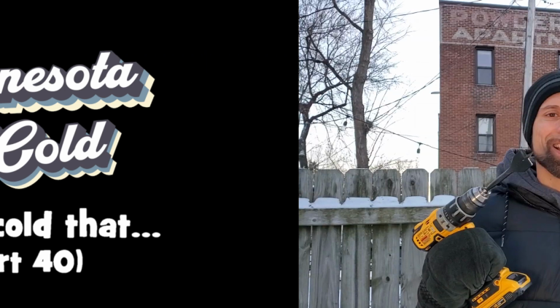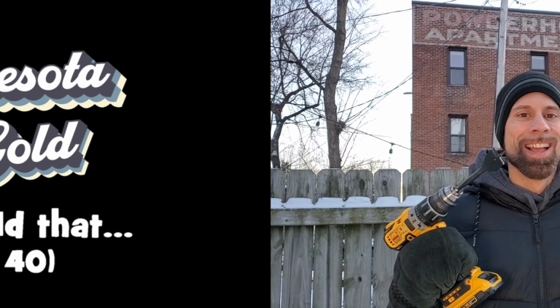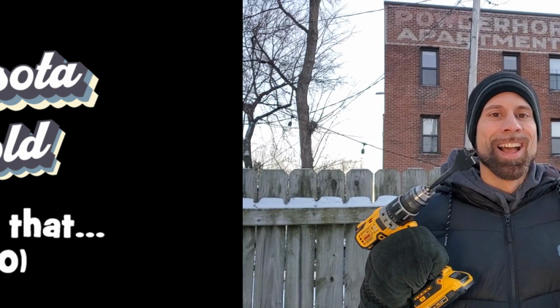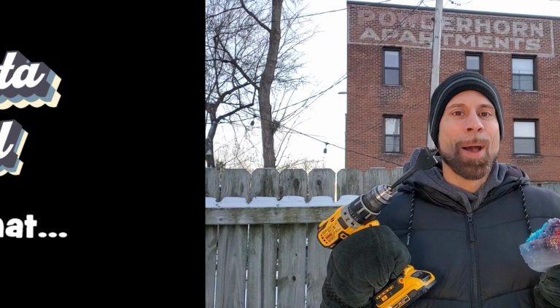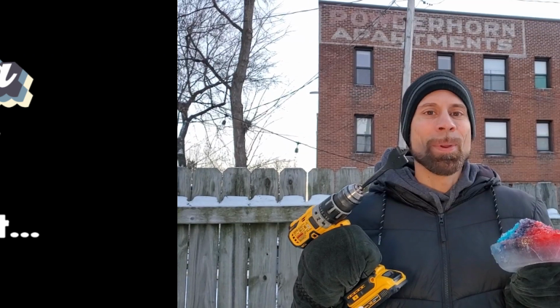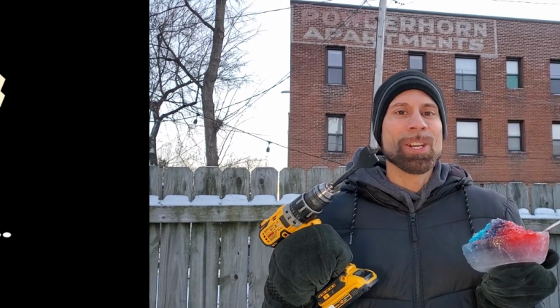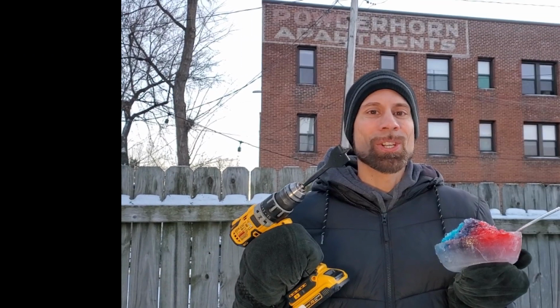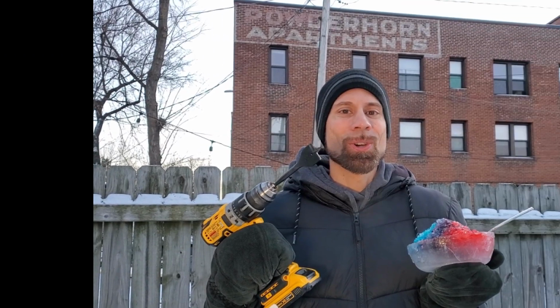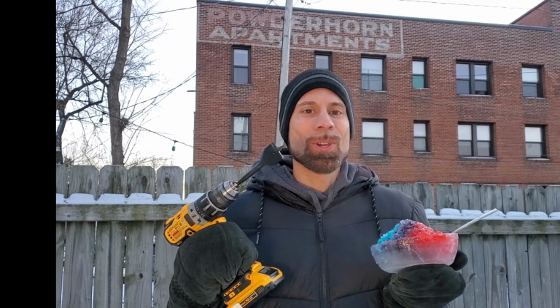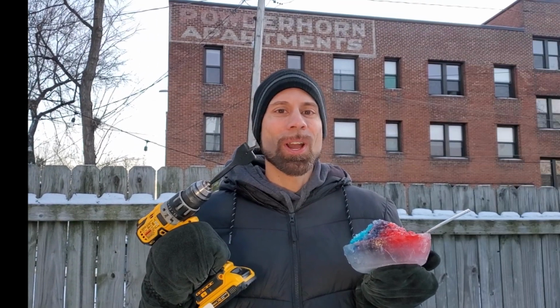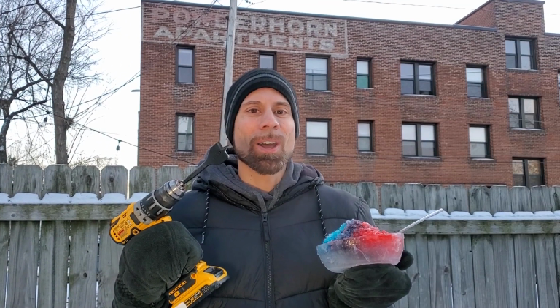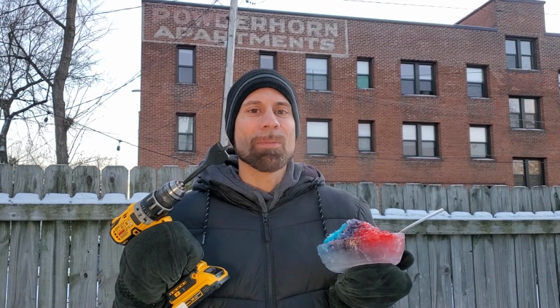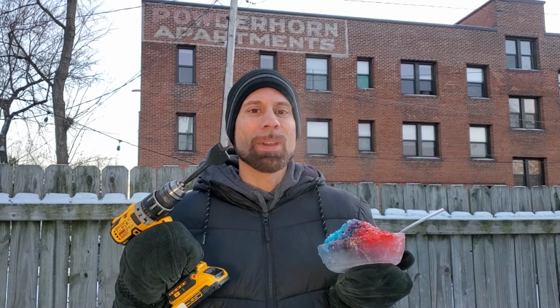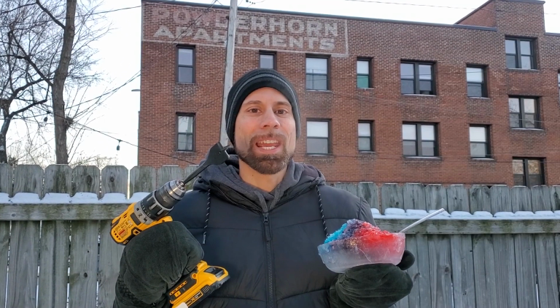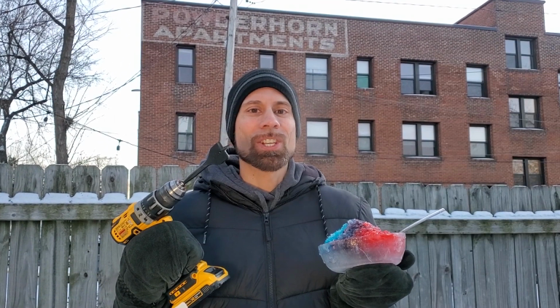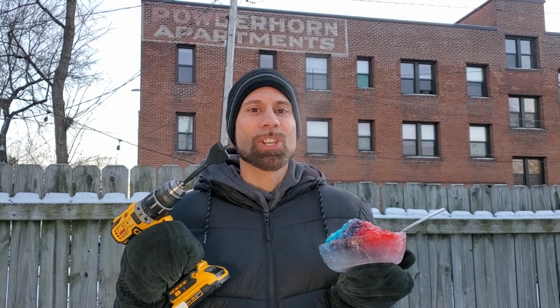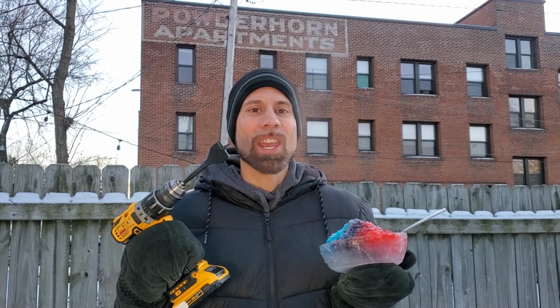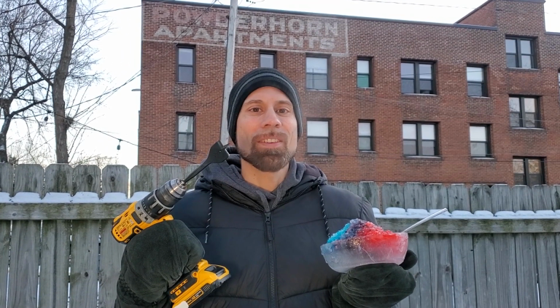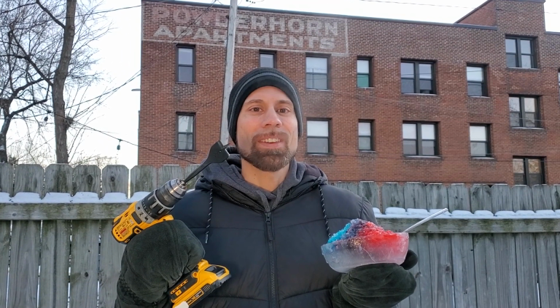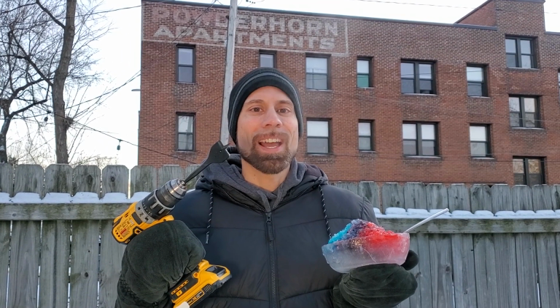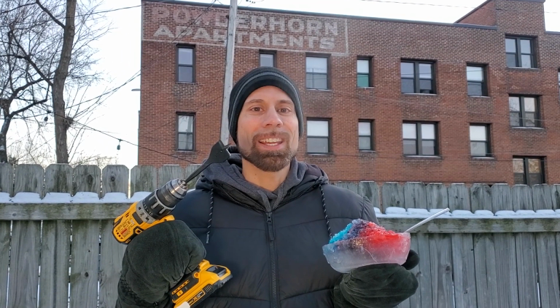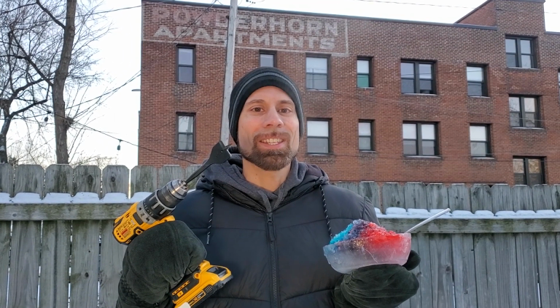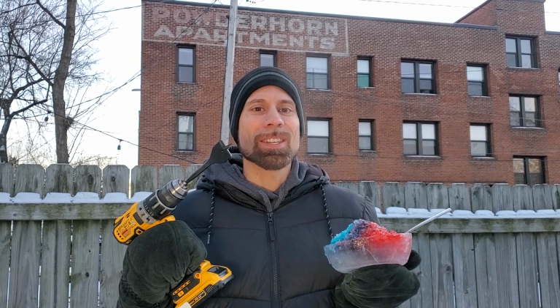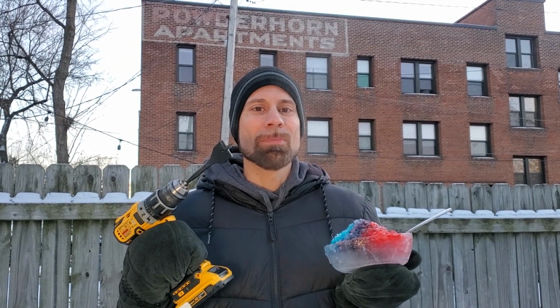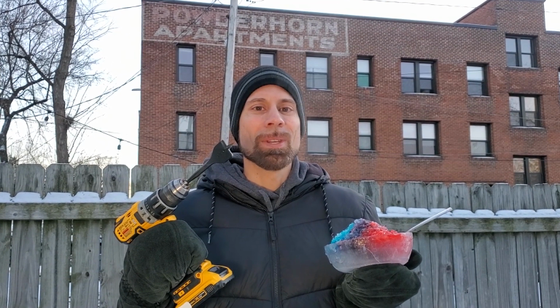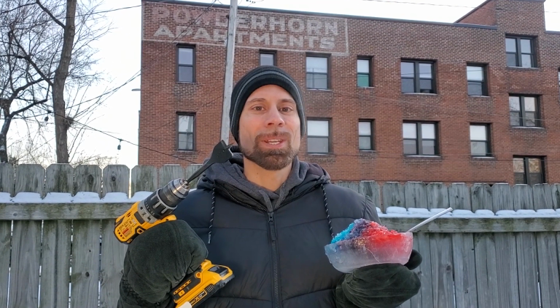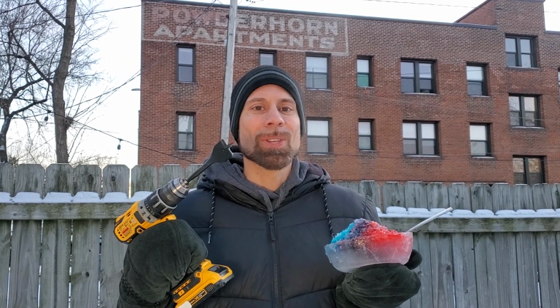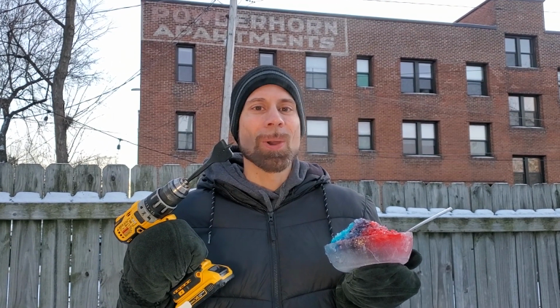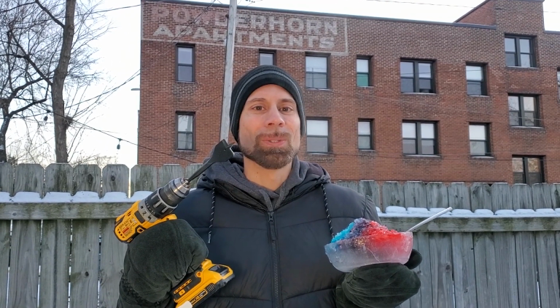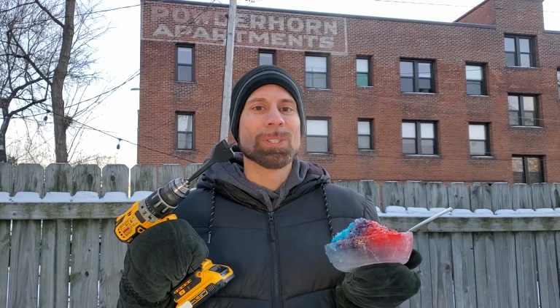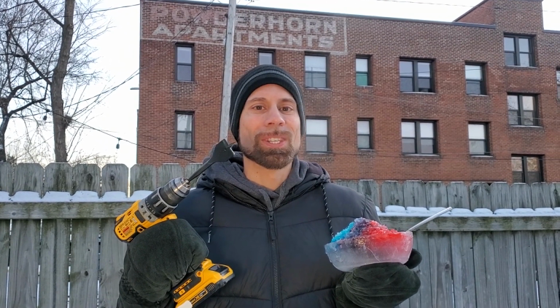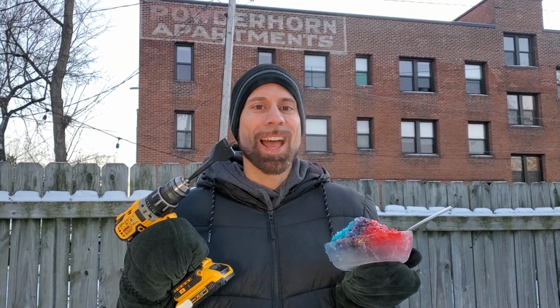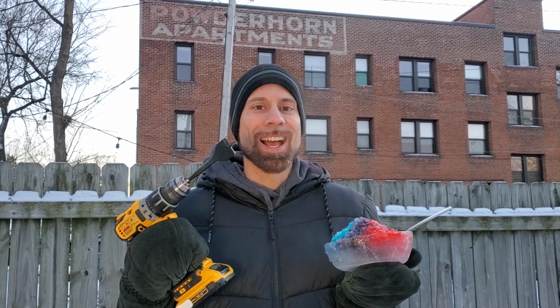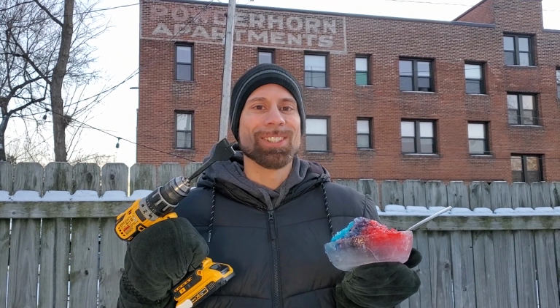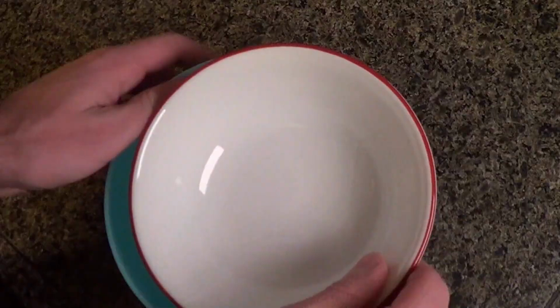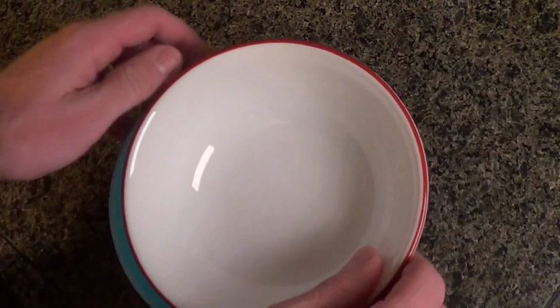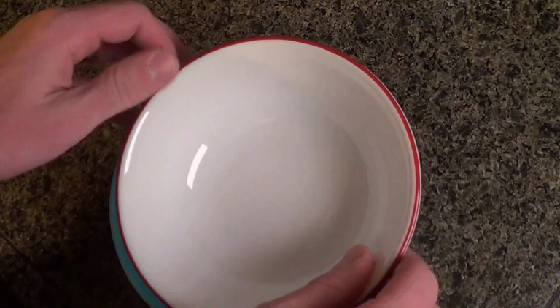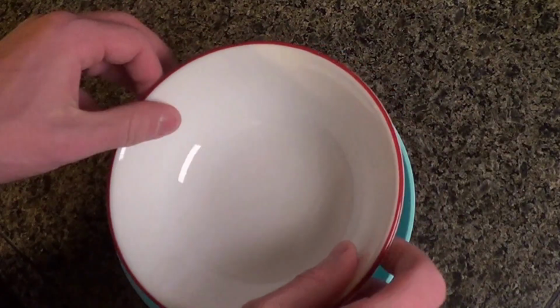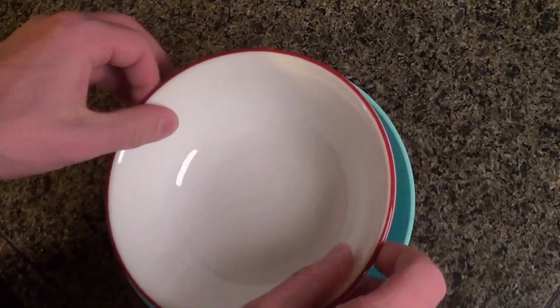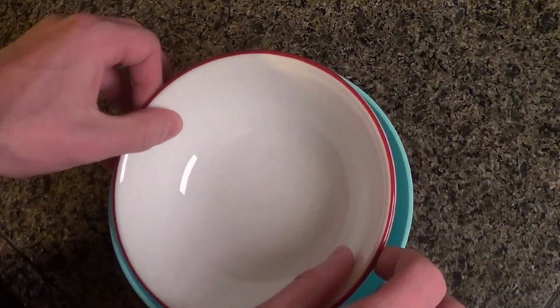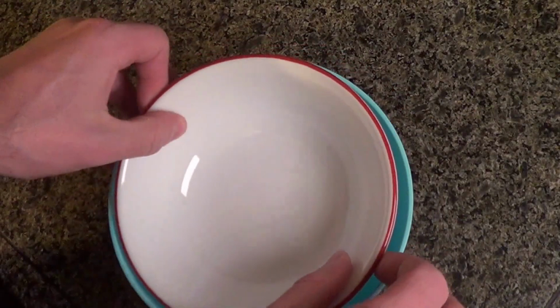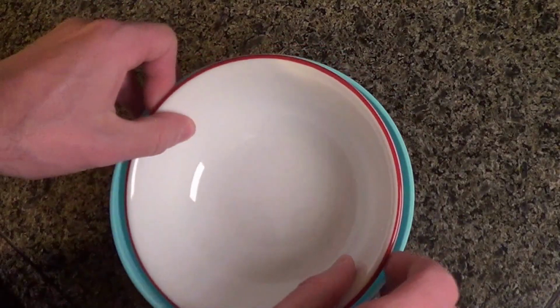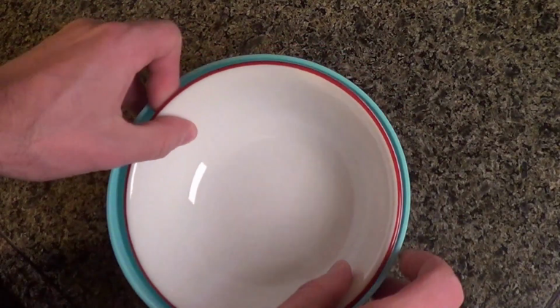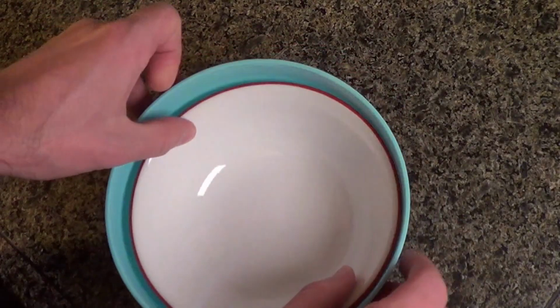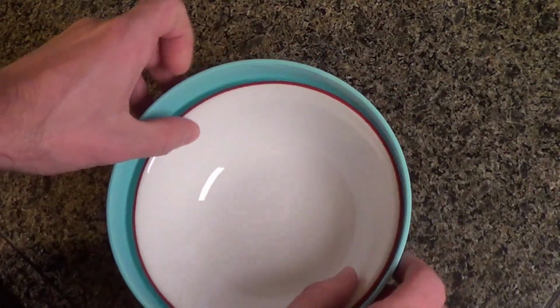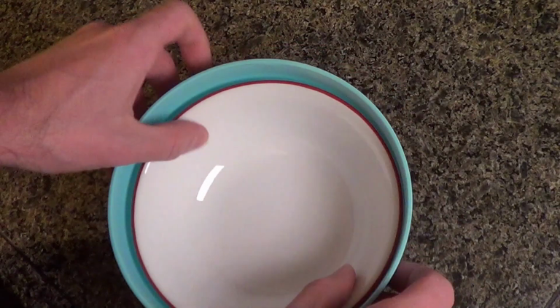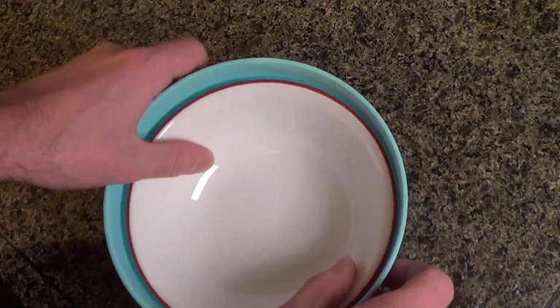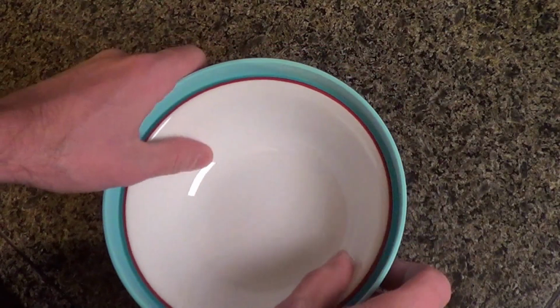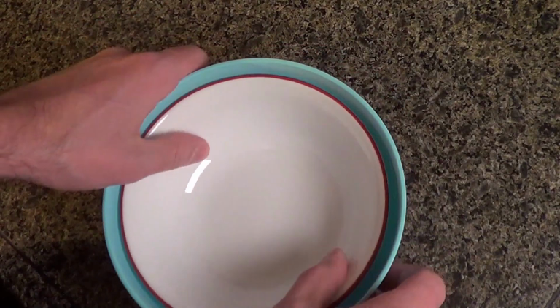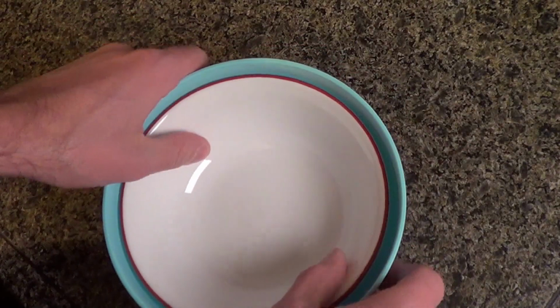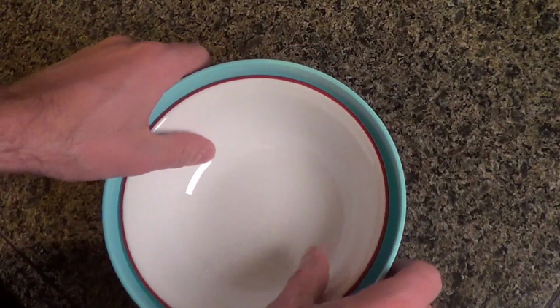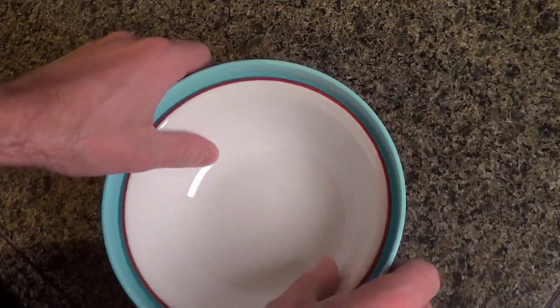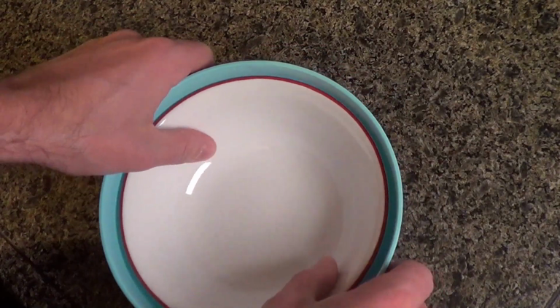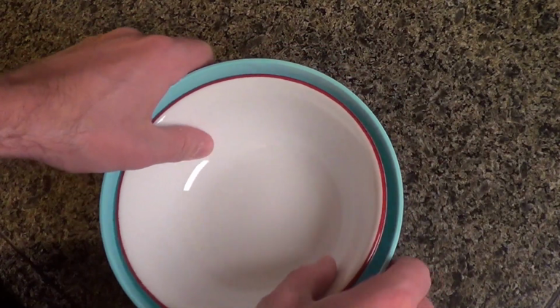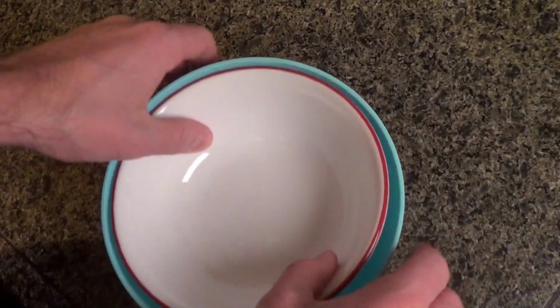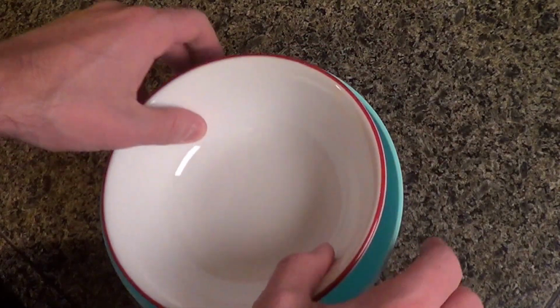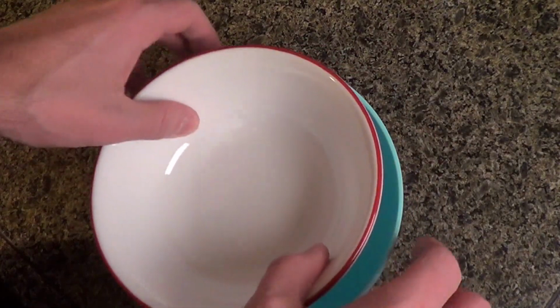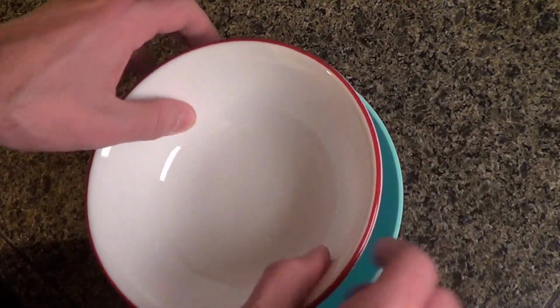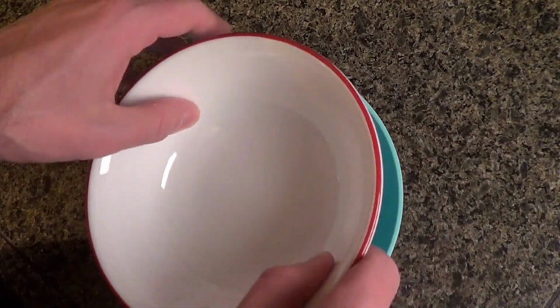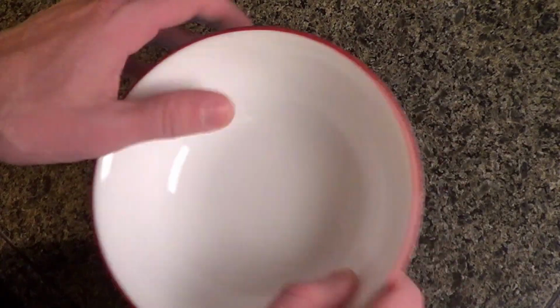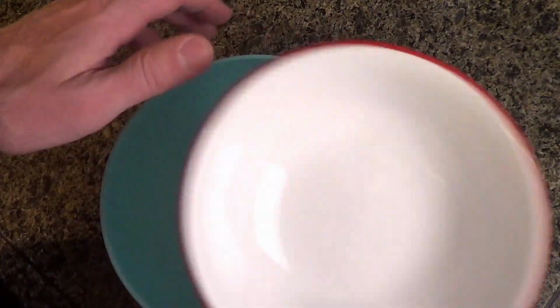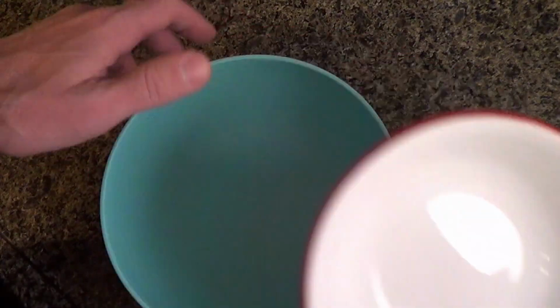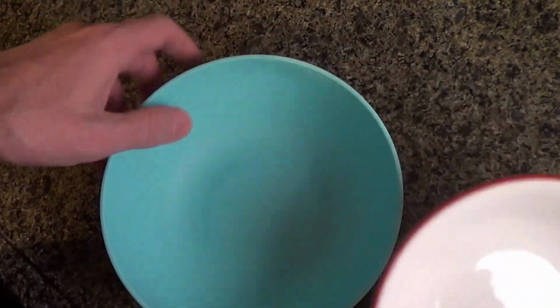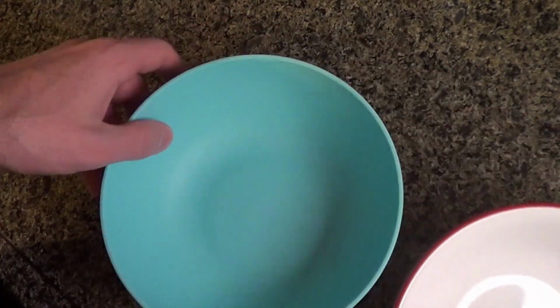I'm going to show you how to make shaved ice Minnesotan style. For the bowls of ice, get two bowls of differing sizes.